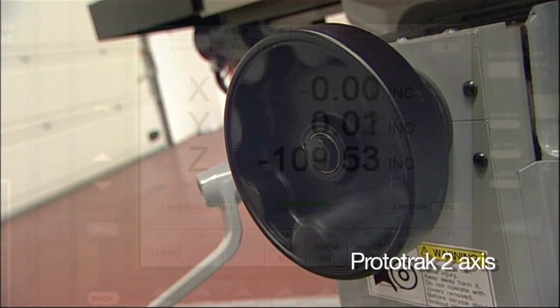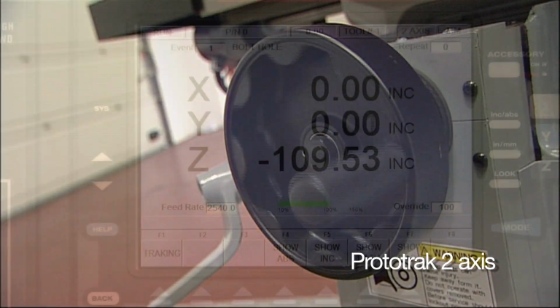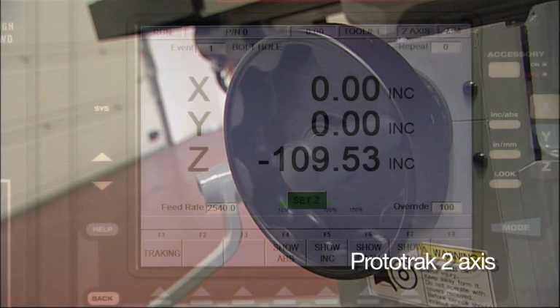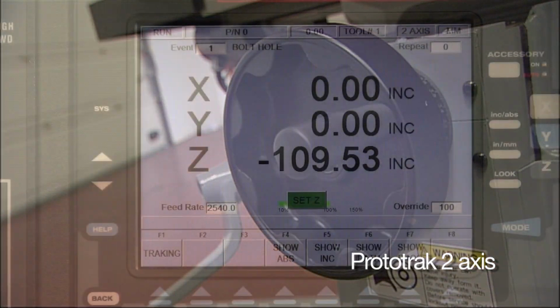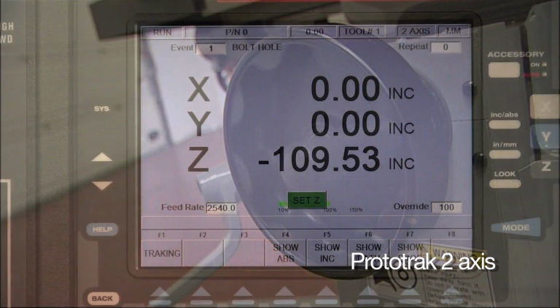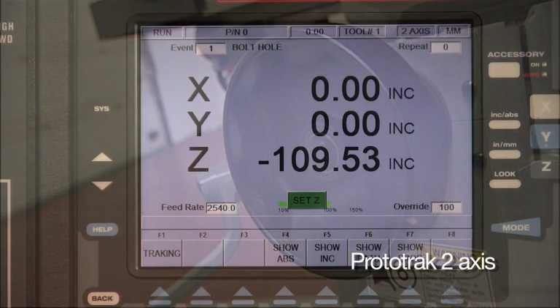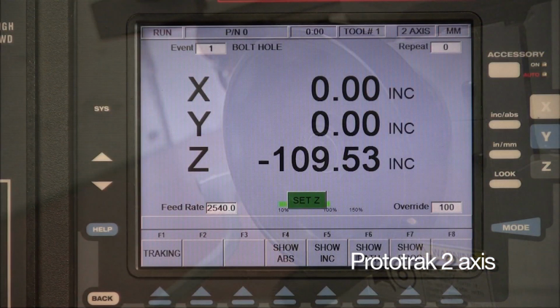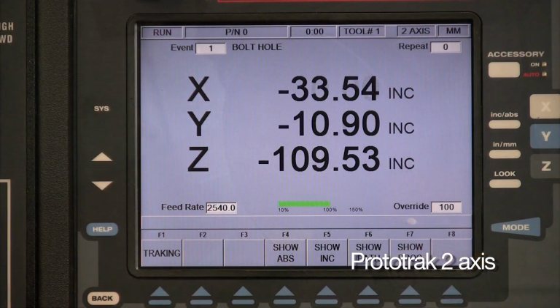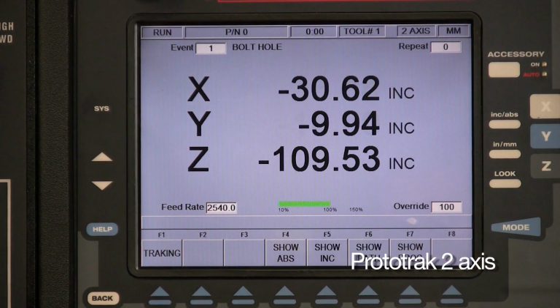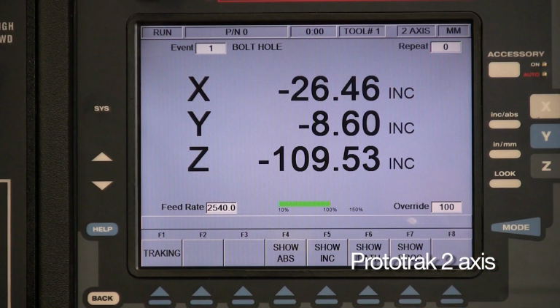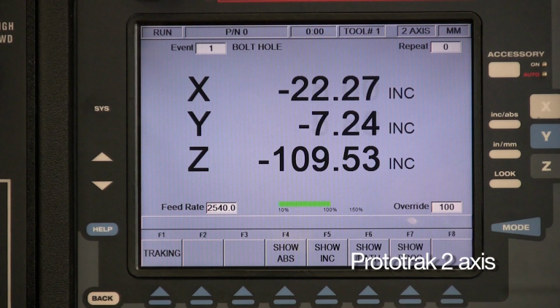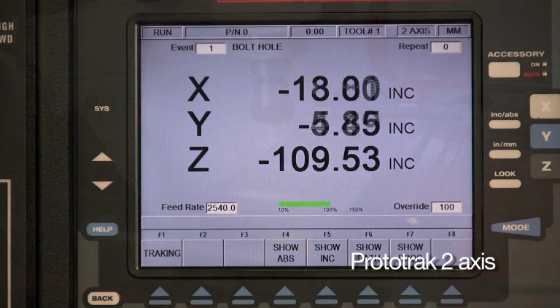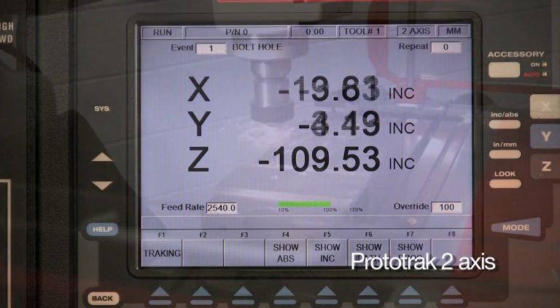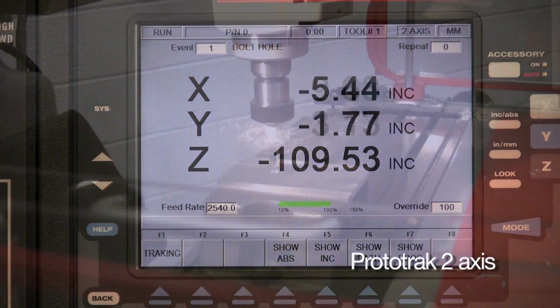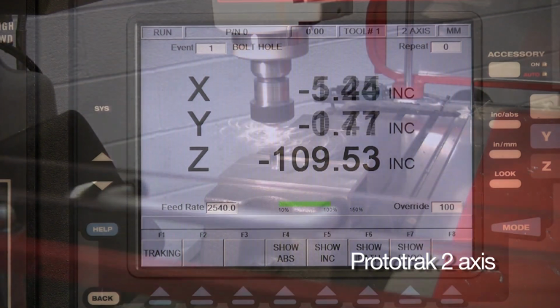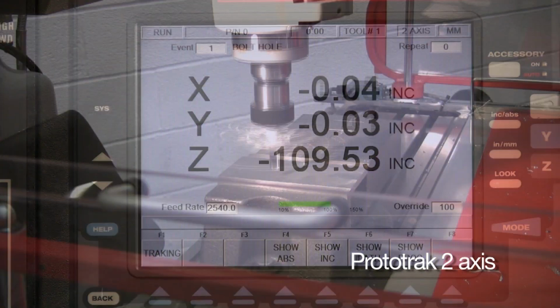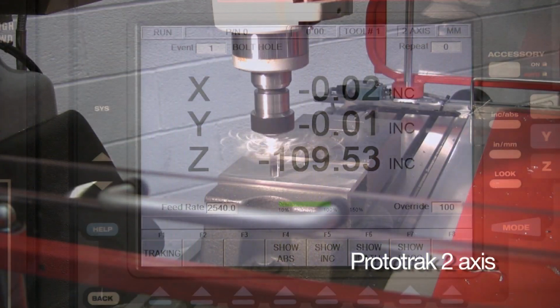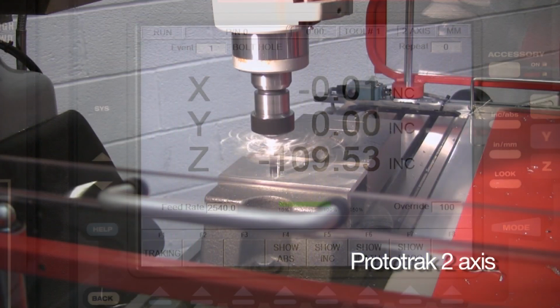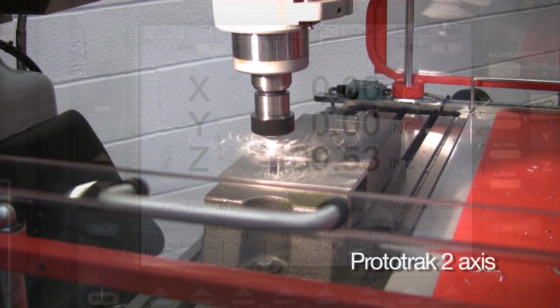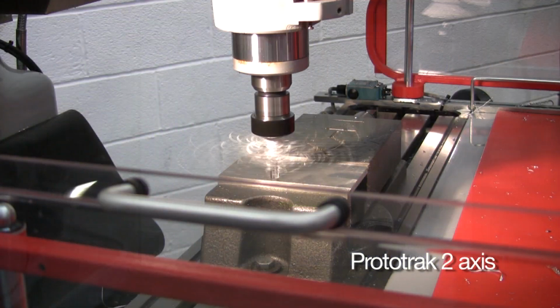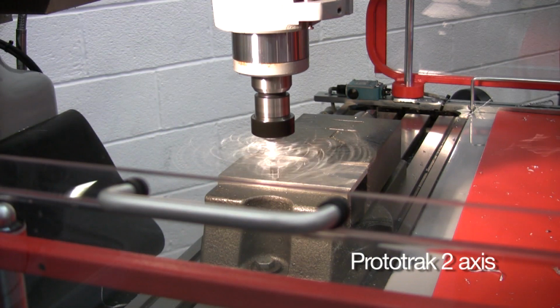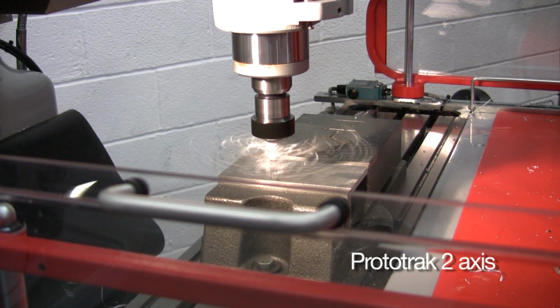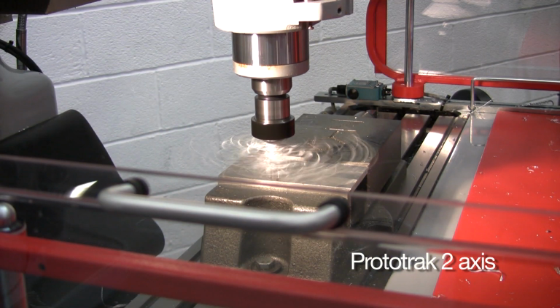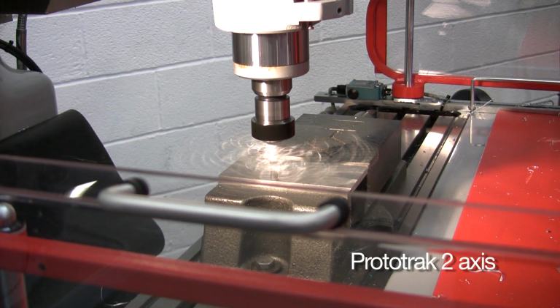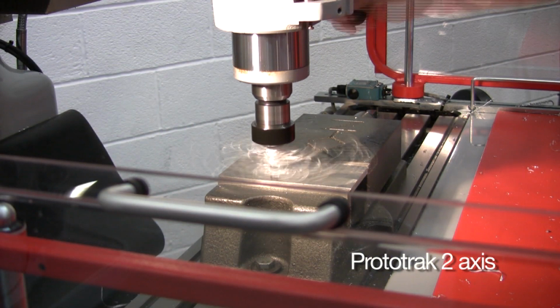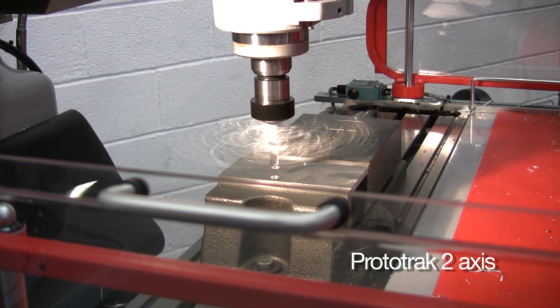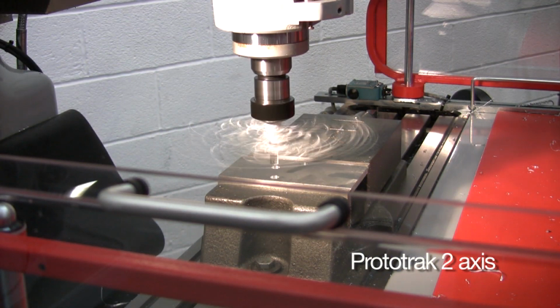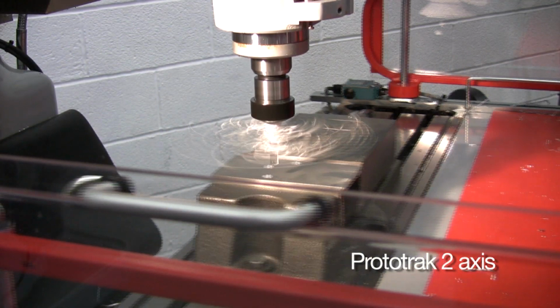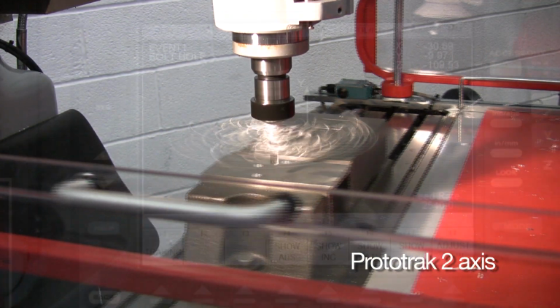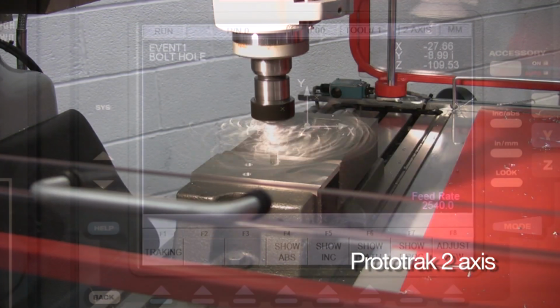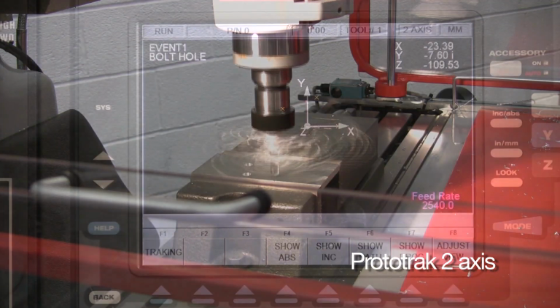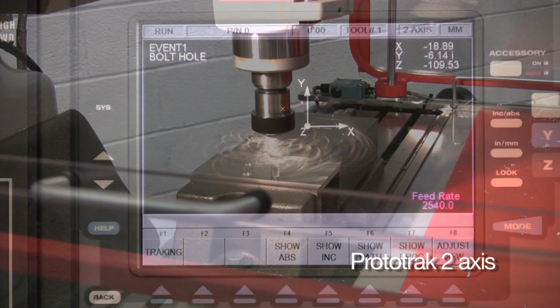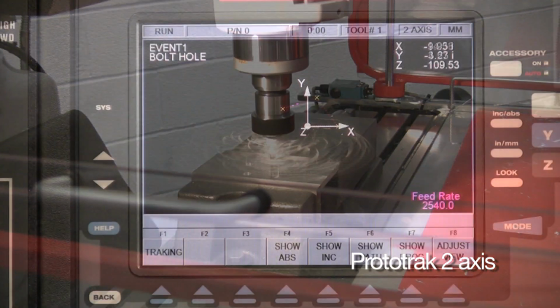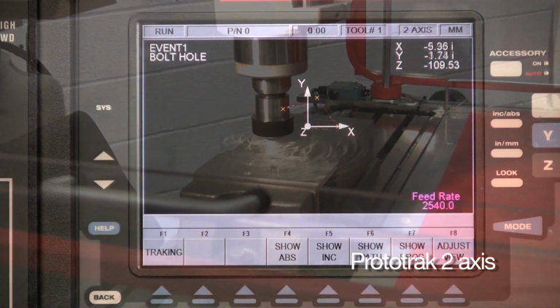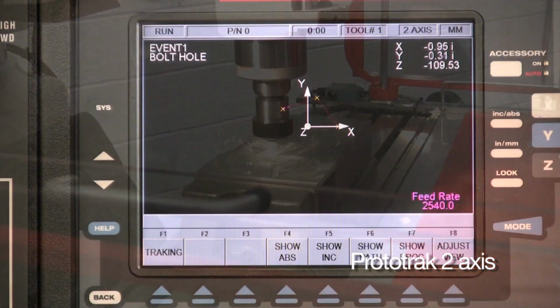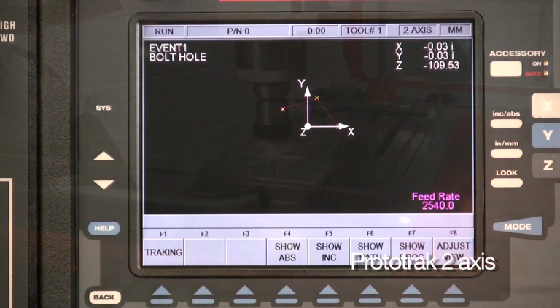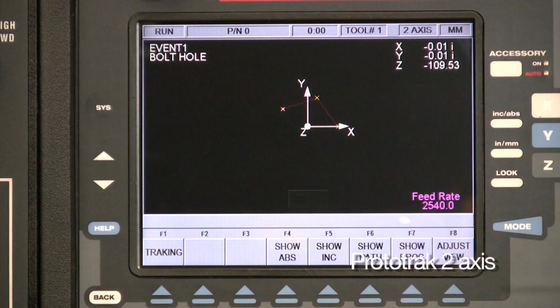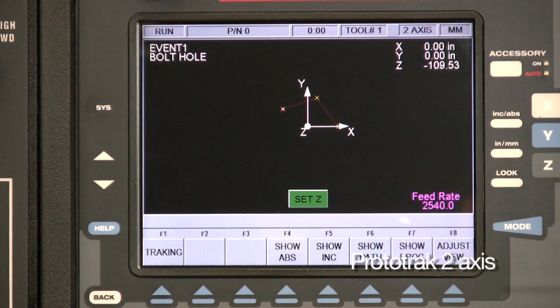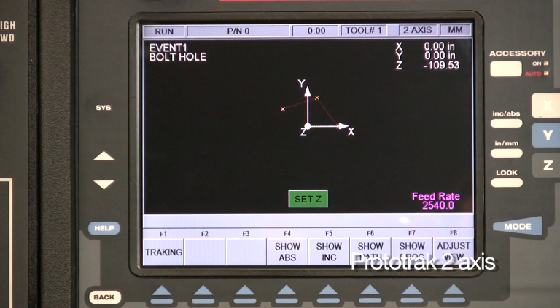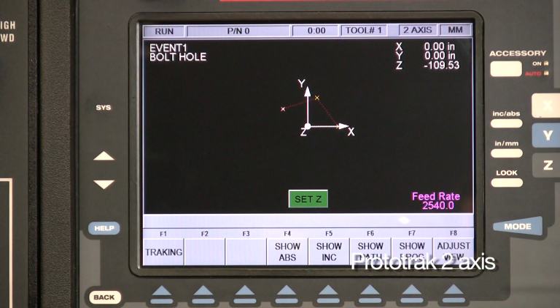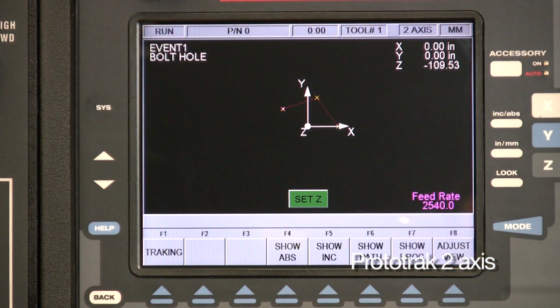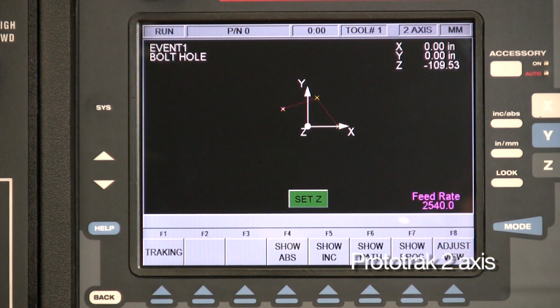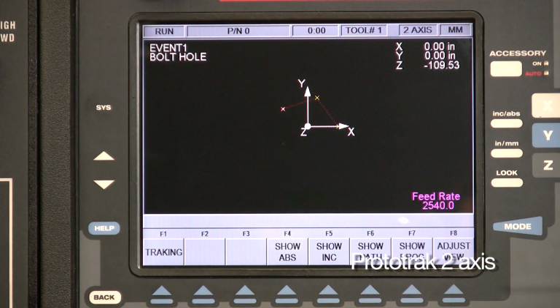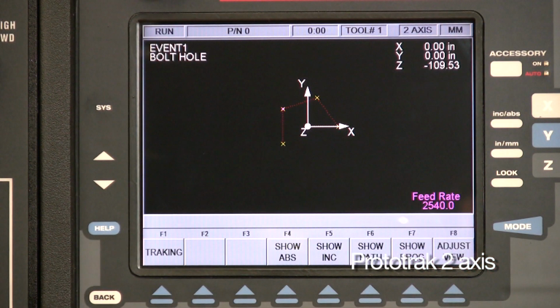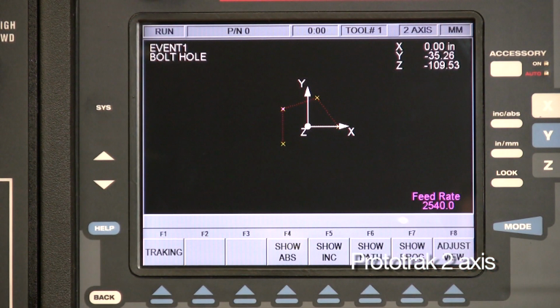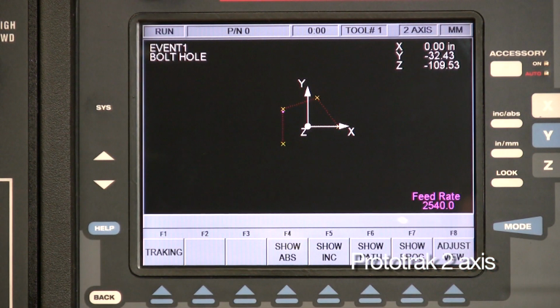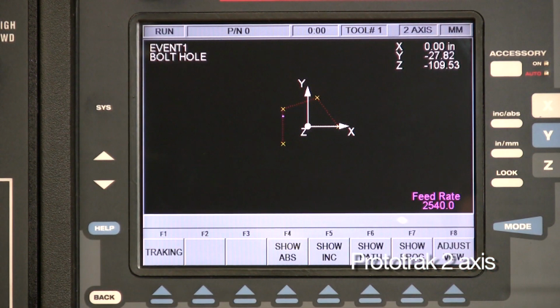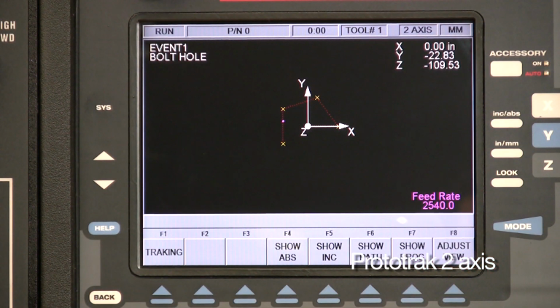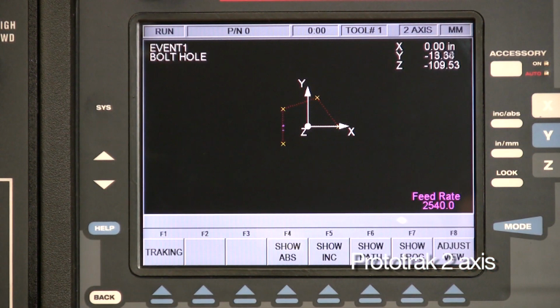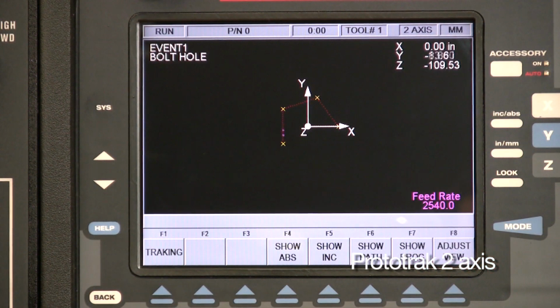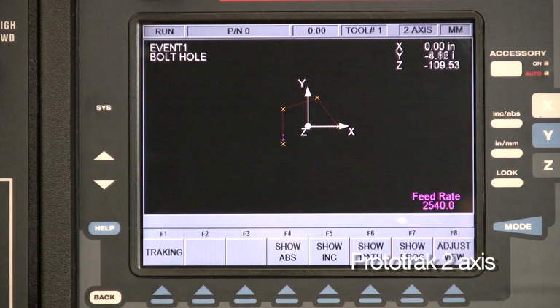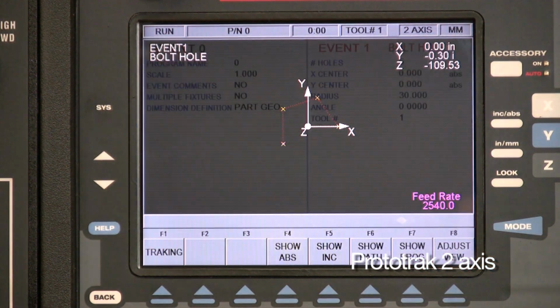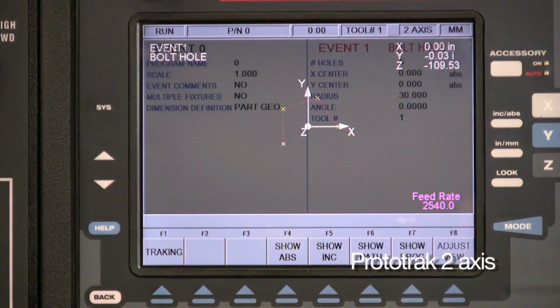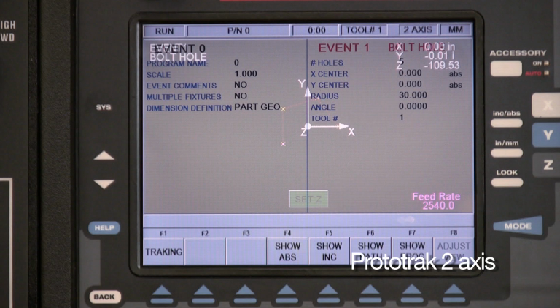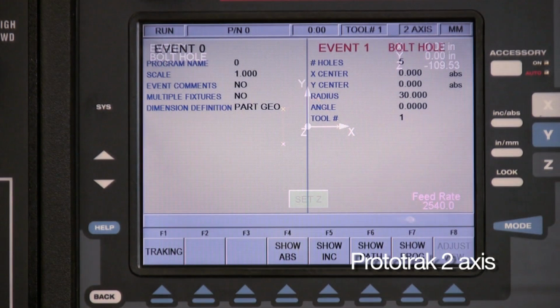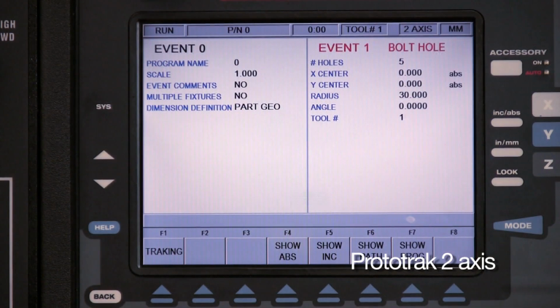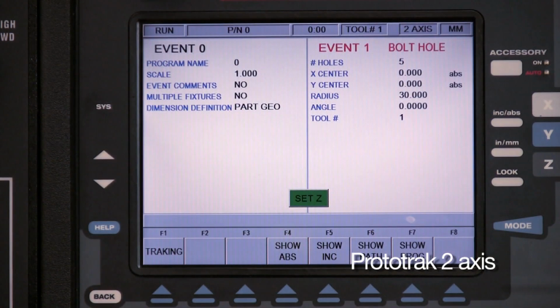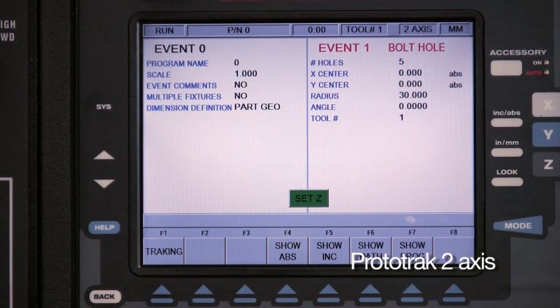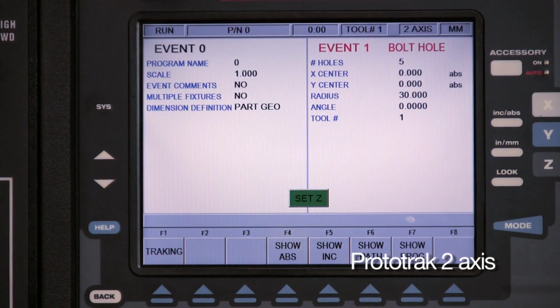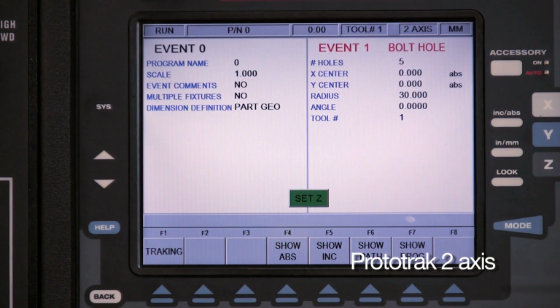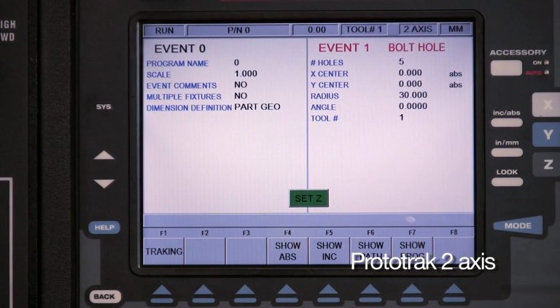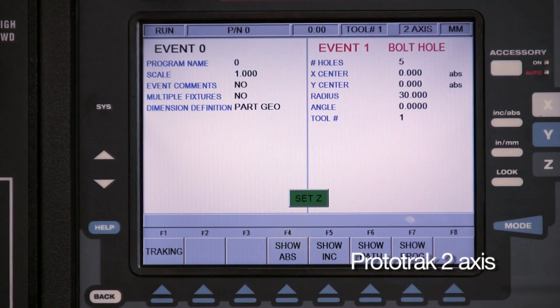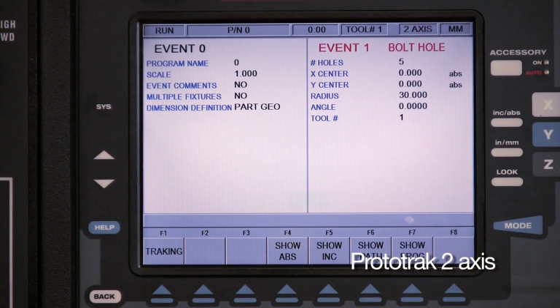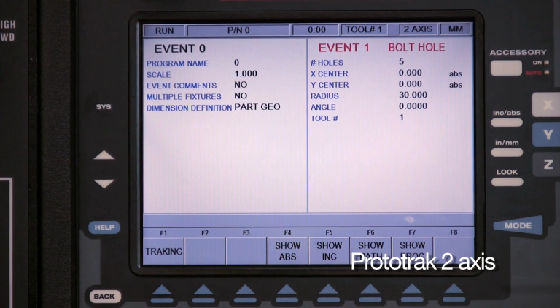Keep an eye on everything as you go — either in full graphics mode, distance to go, or by the event that the machine is performing.